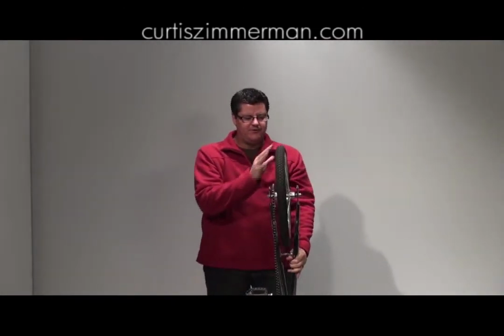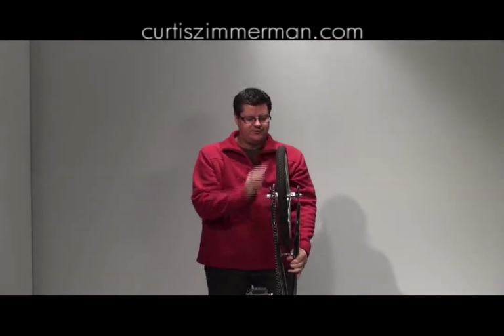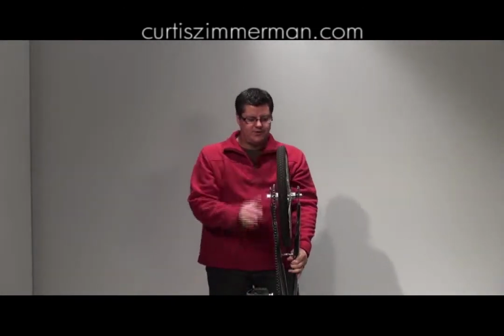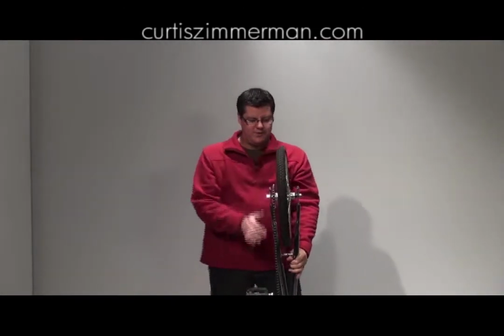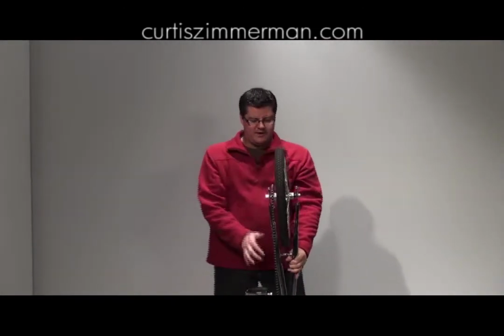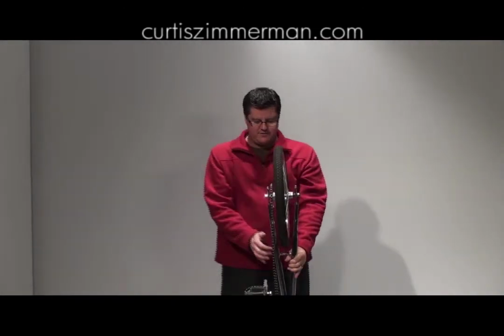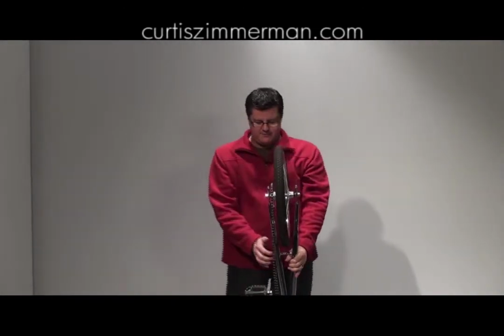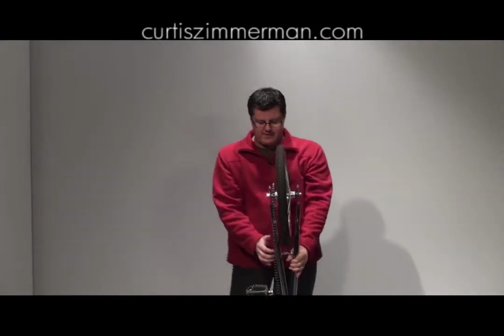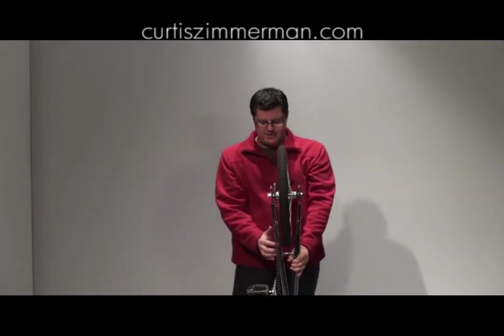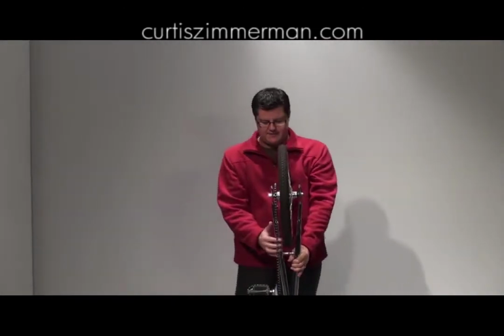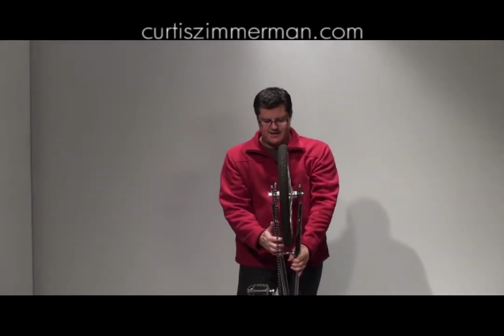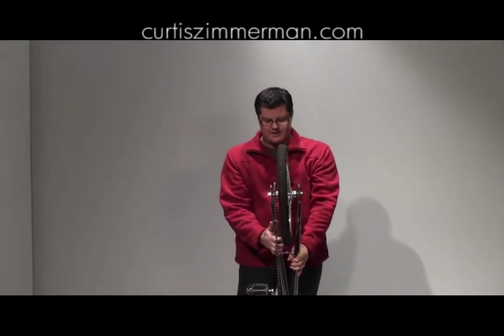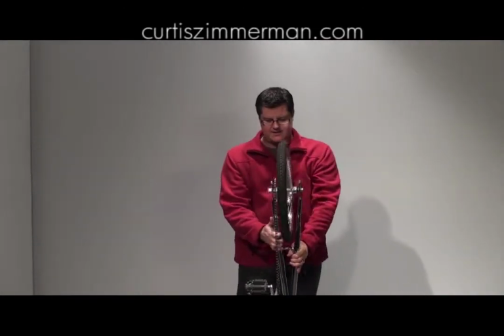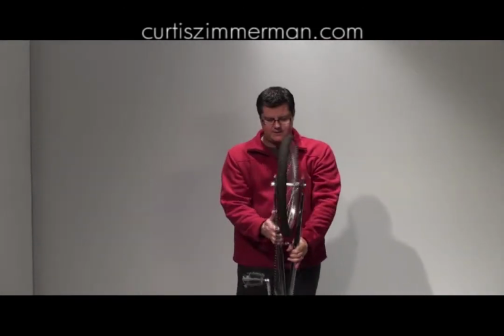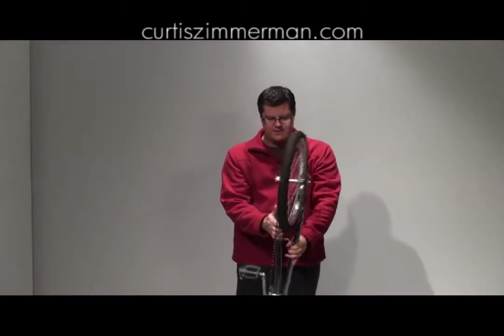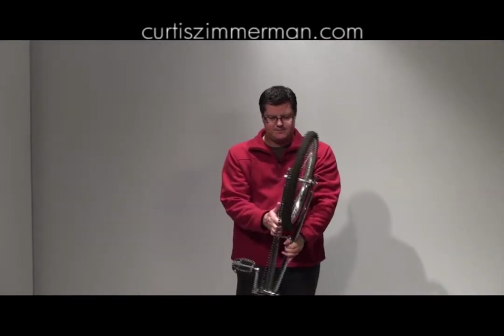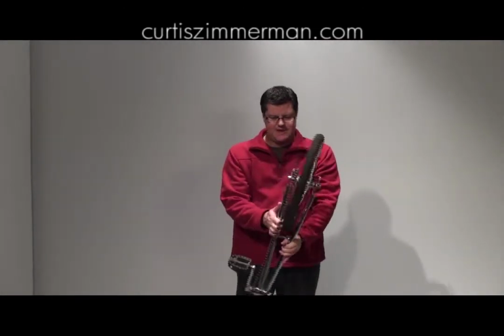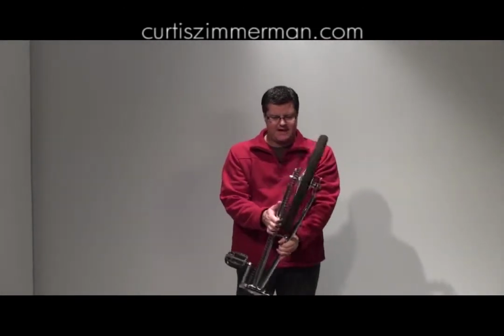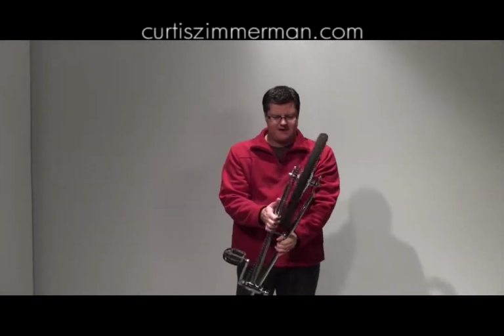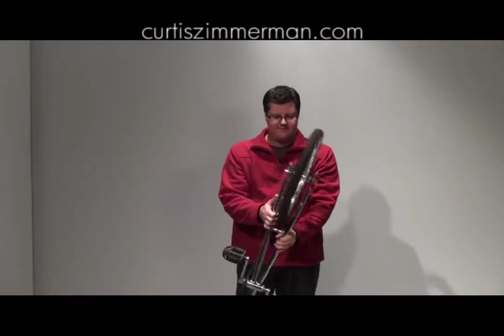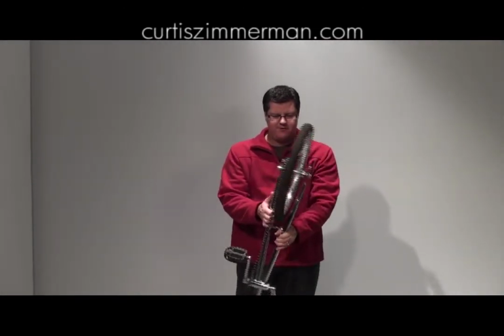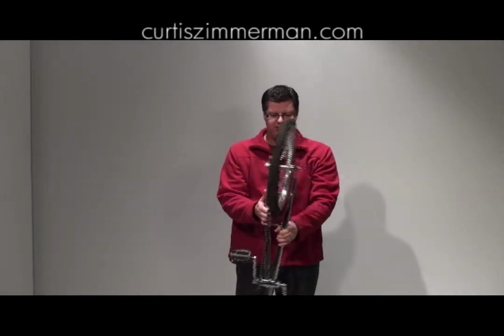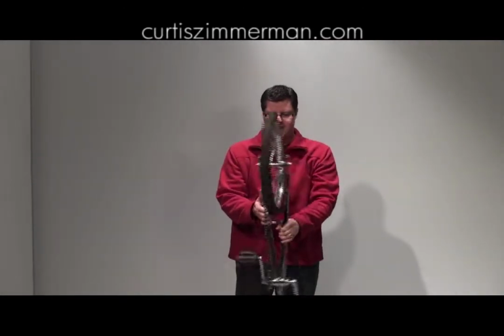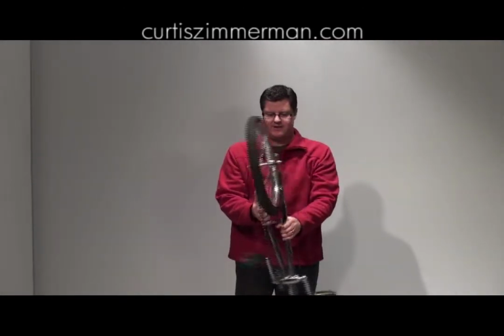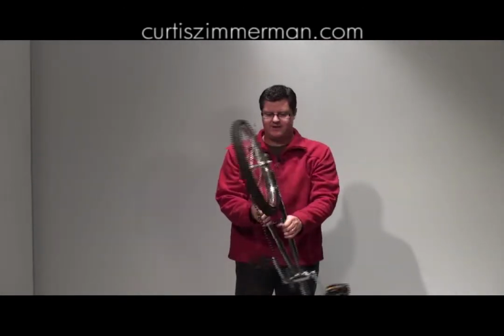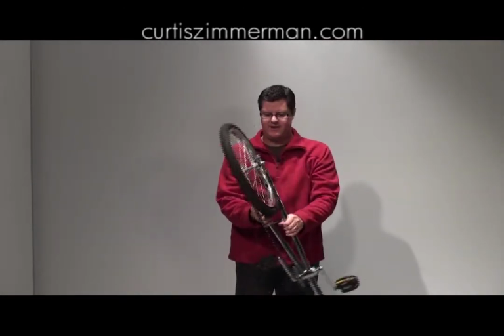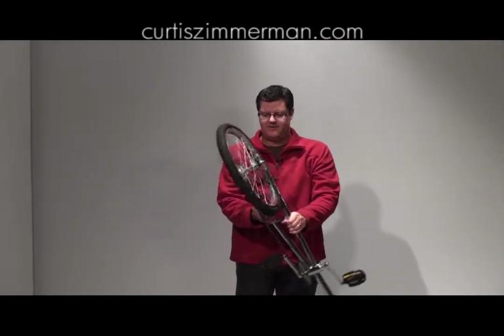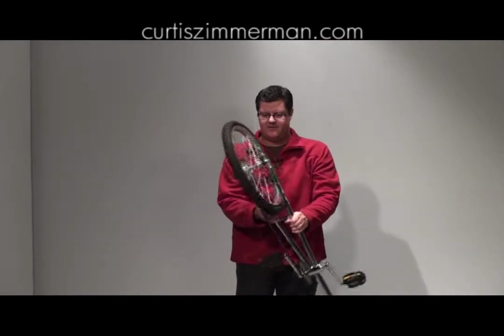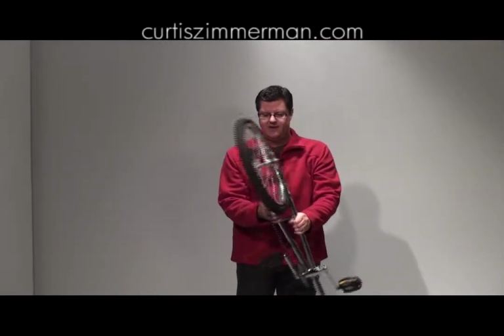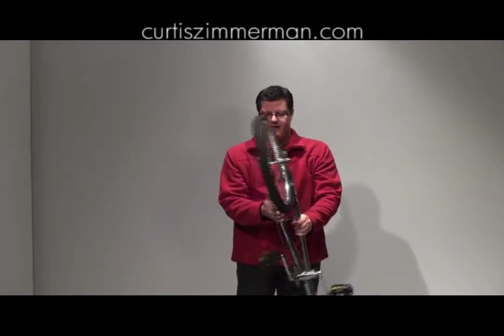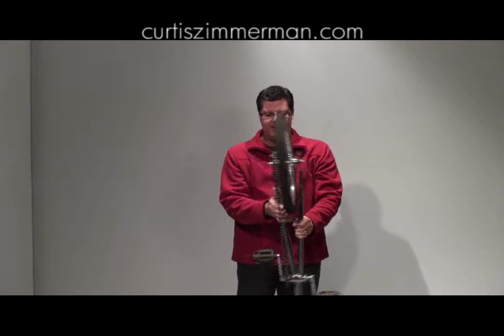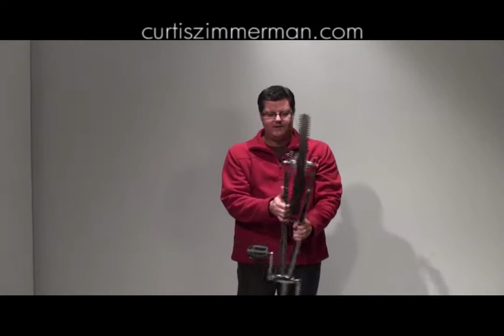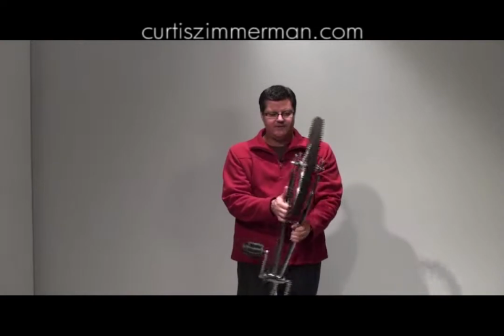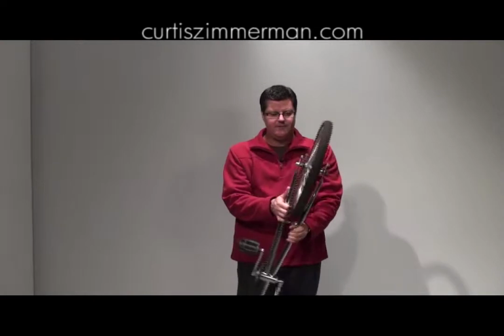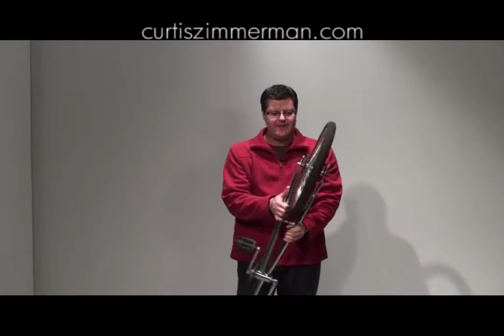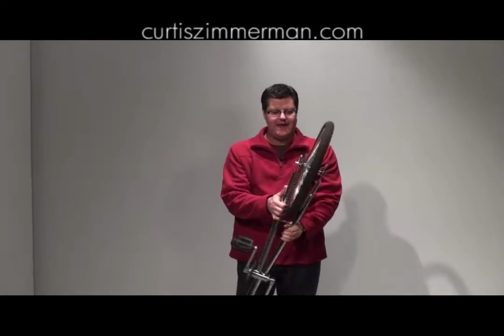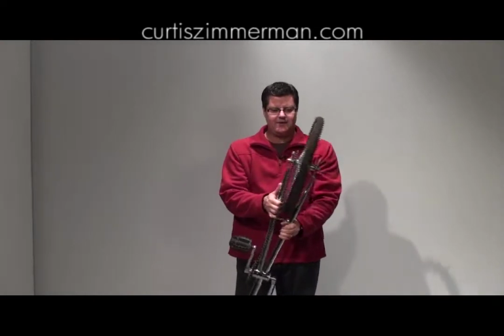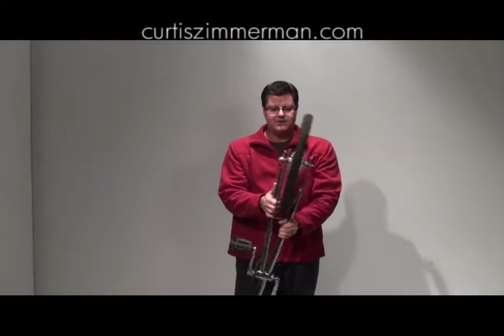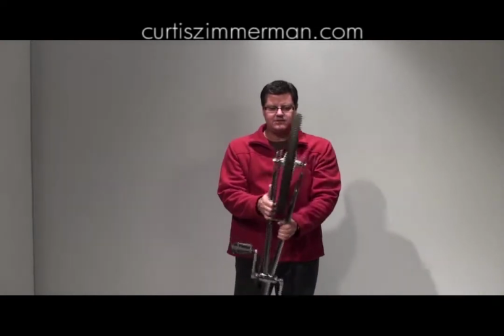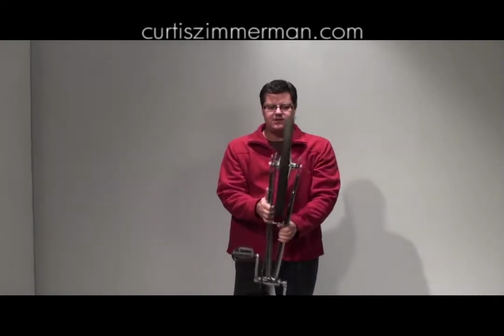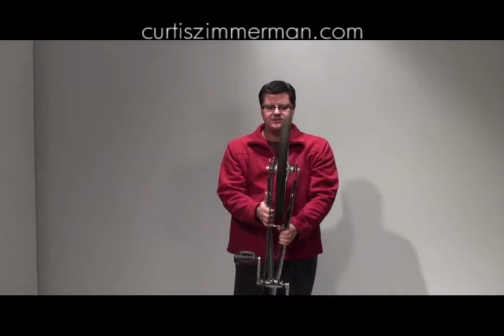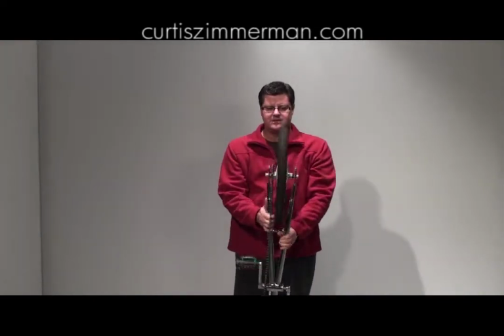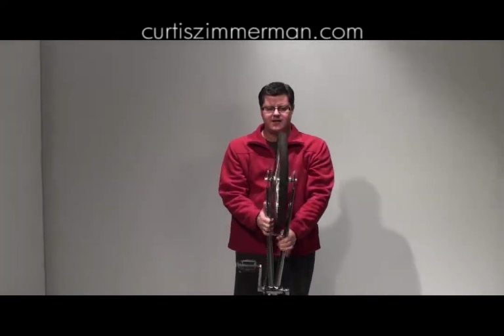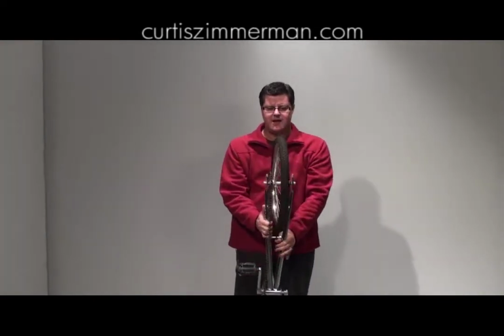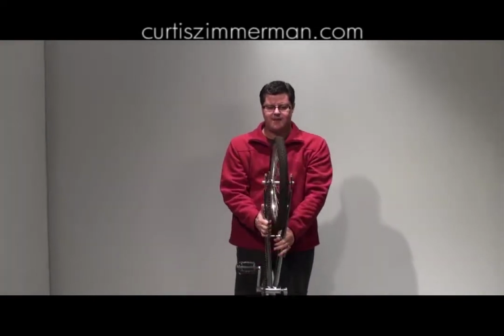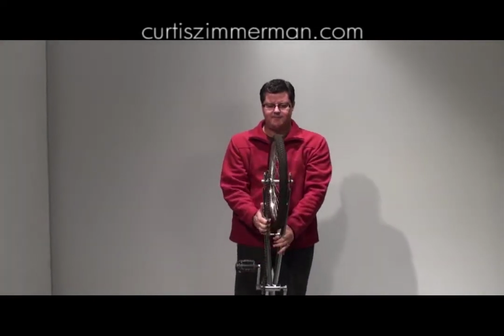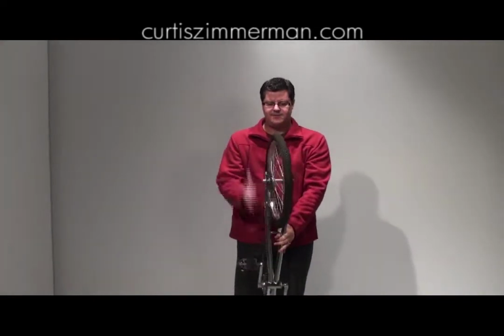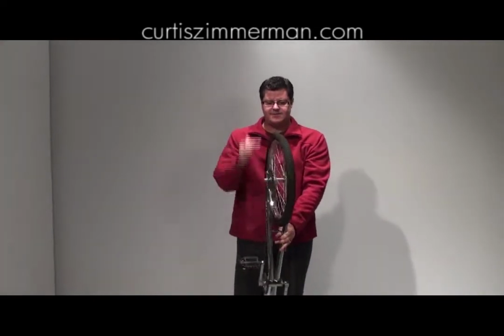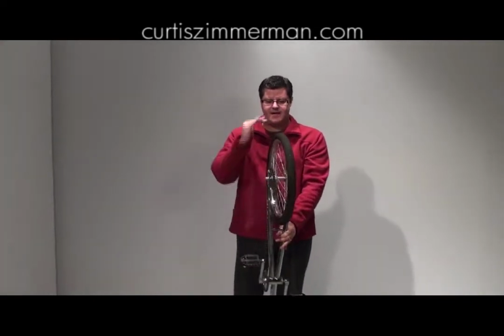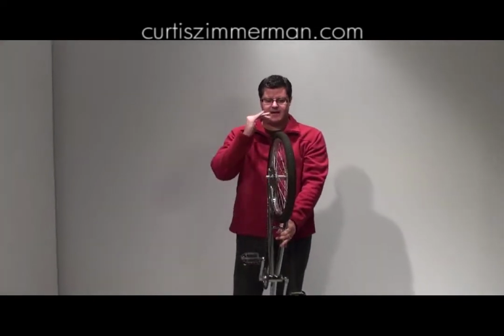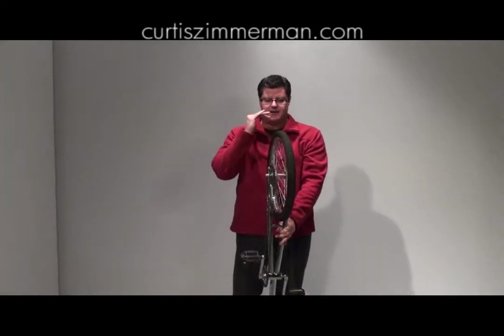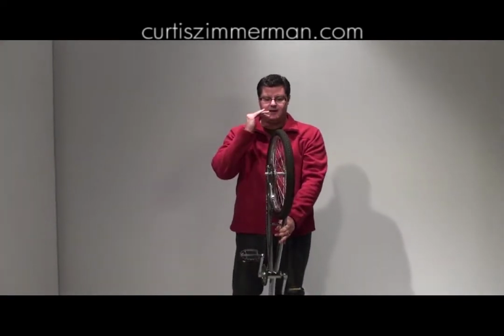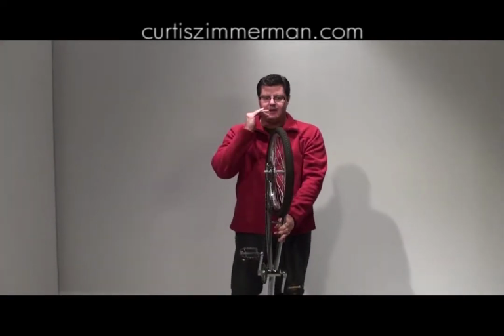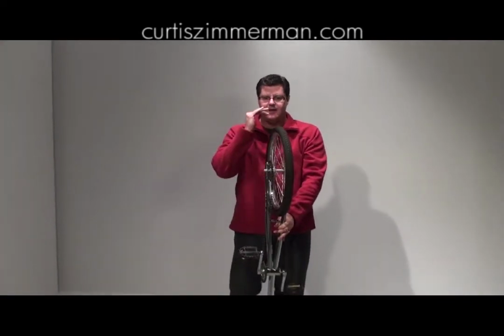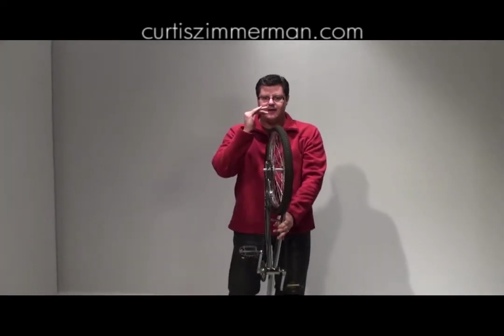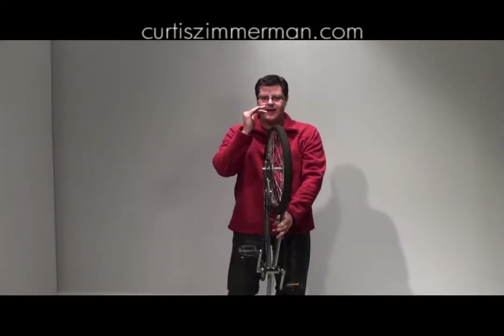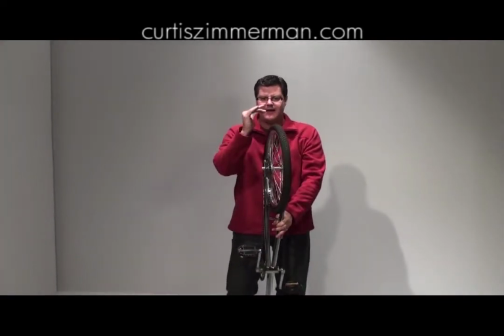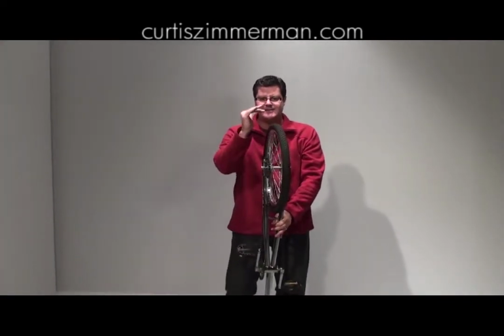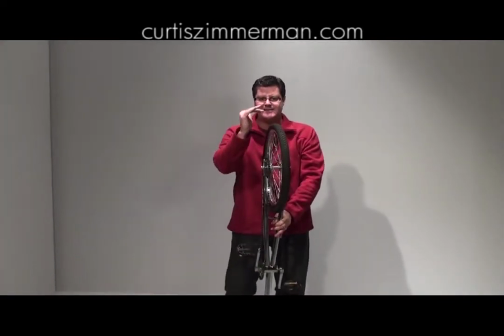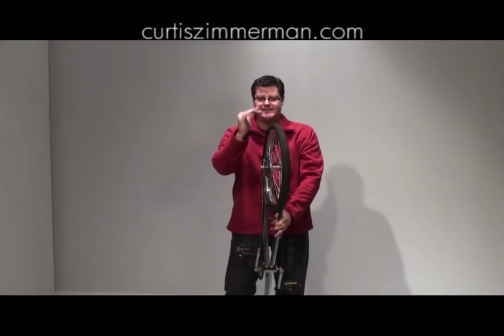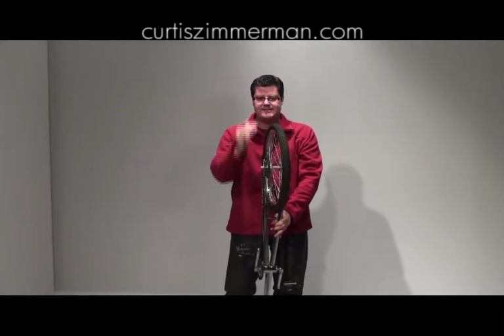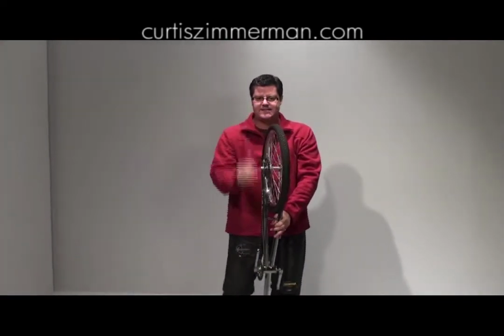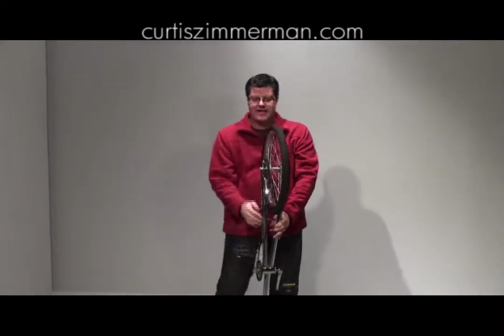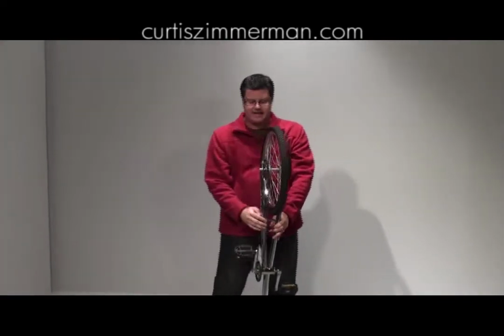So whatever the bottom does — swings back and forth like this — it doesn't matter, as long as the top is staying nice and steady.